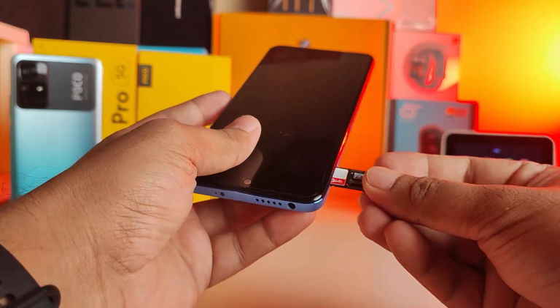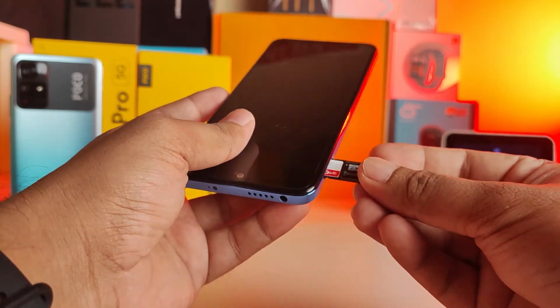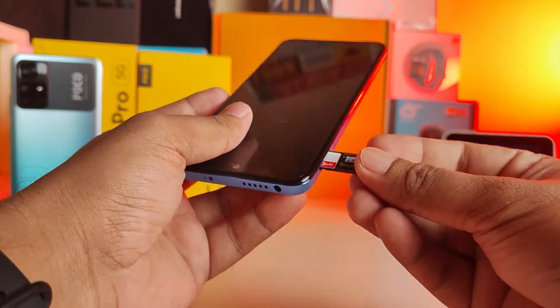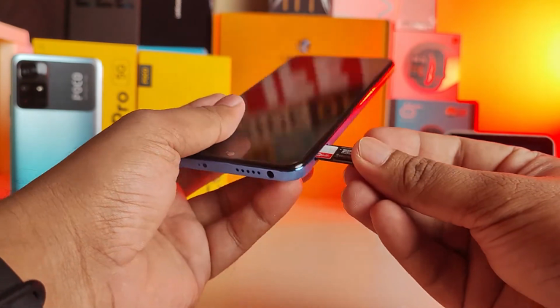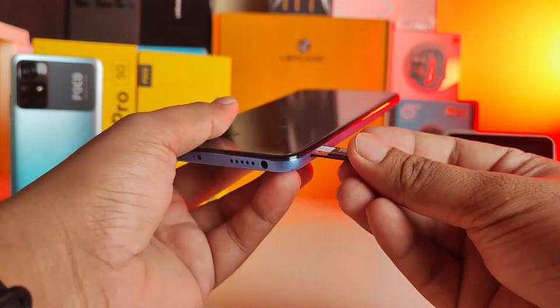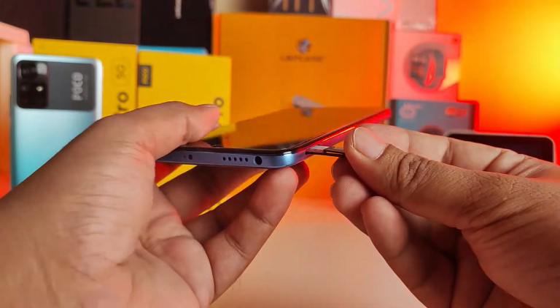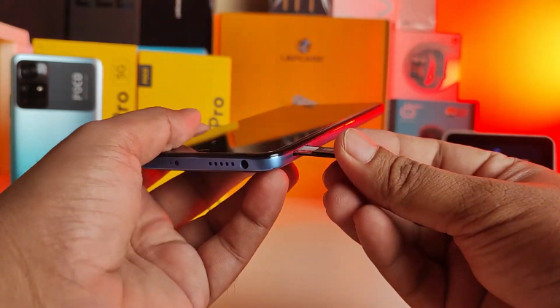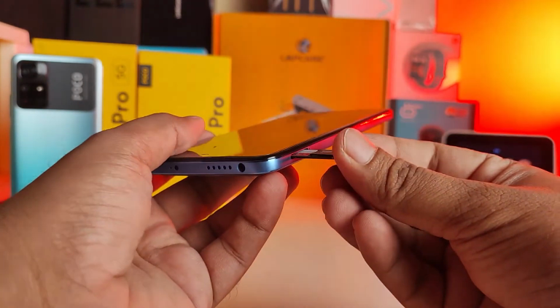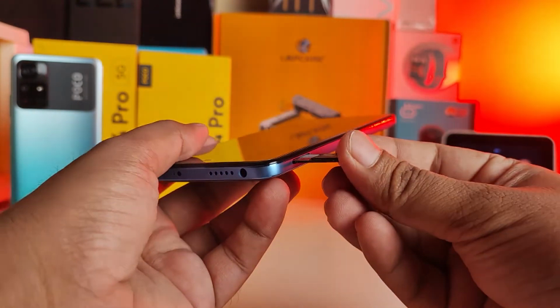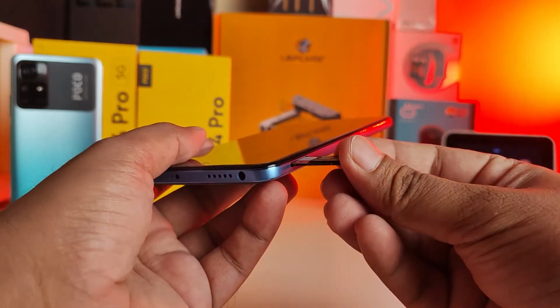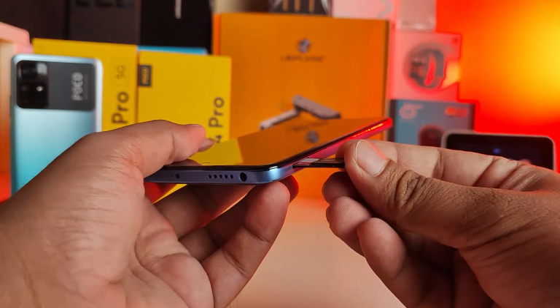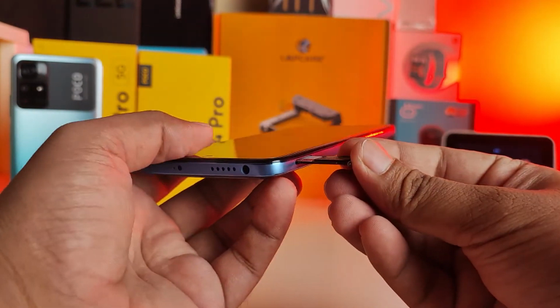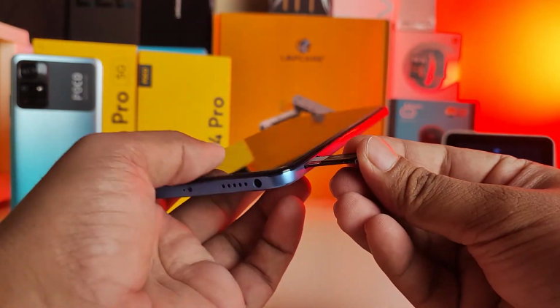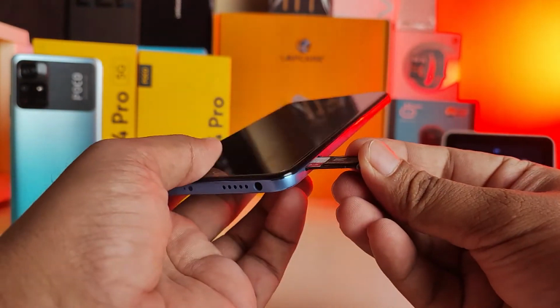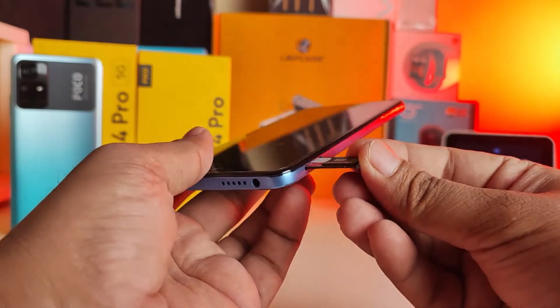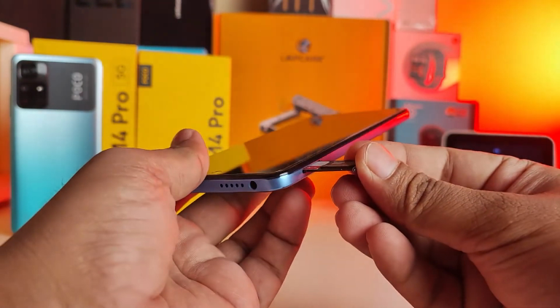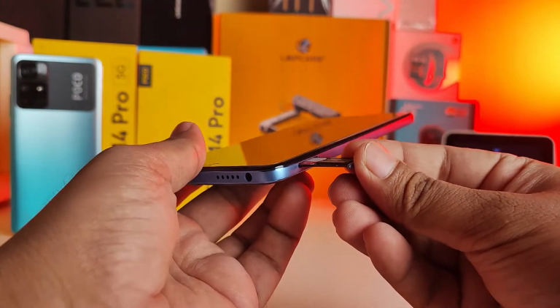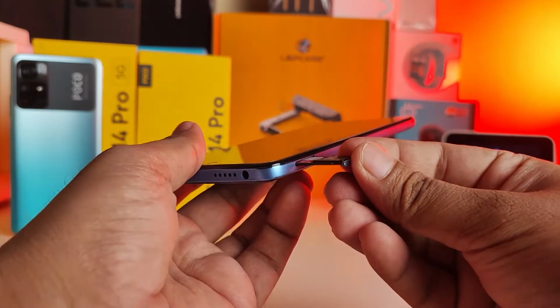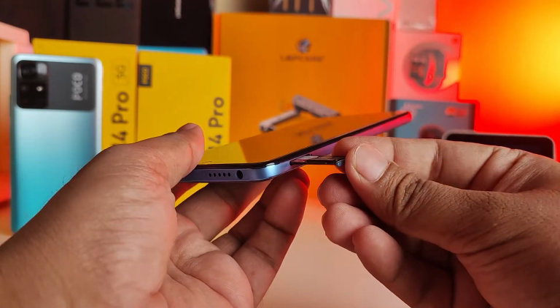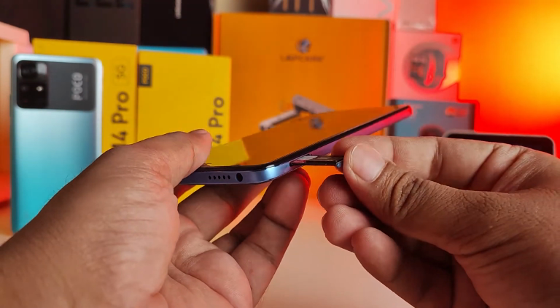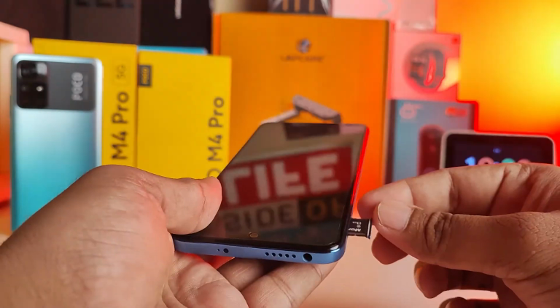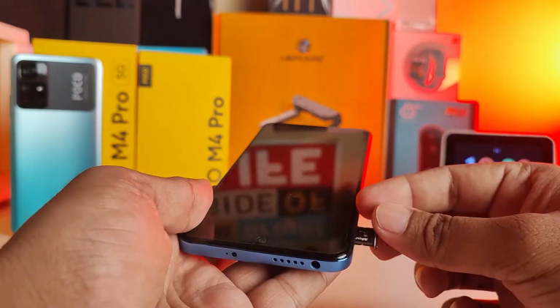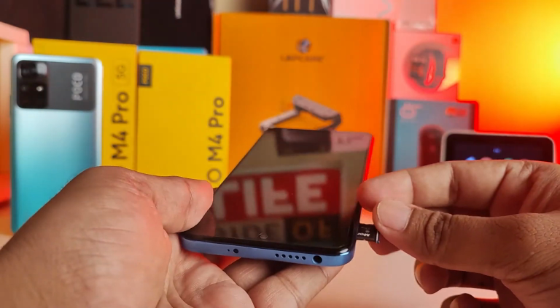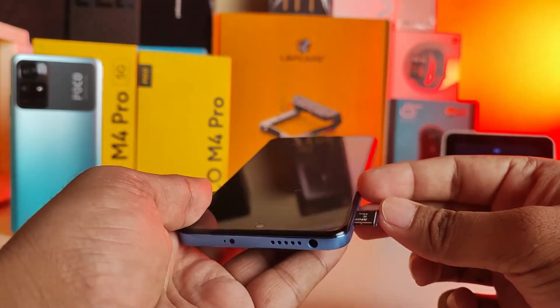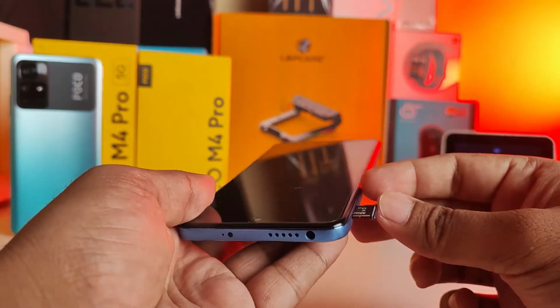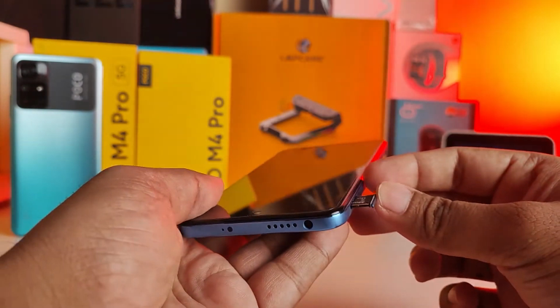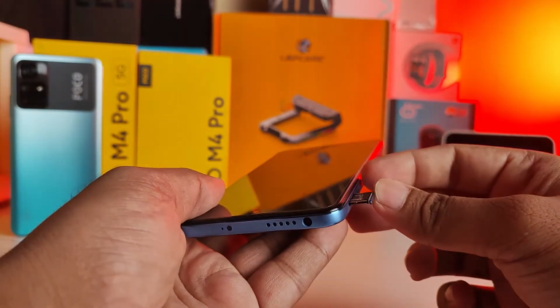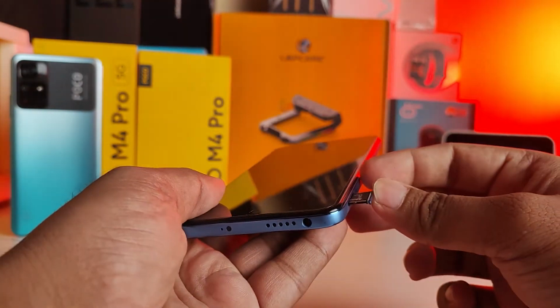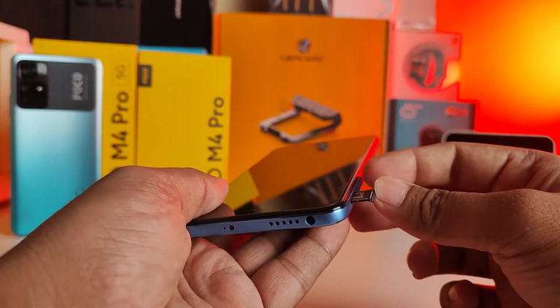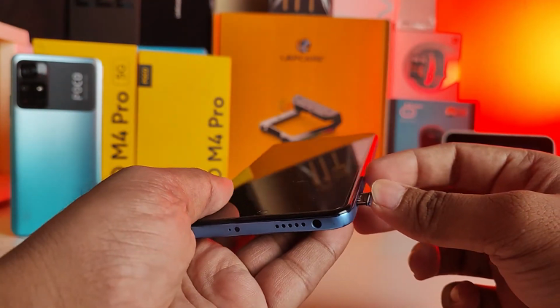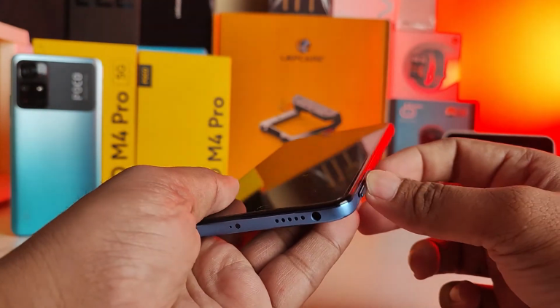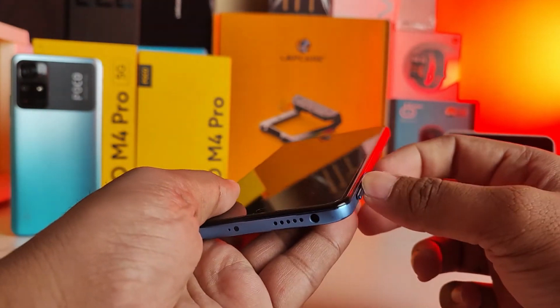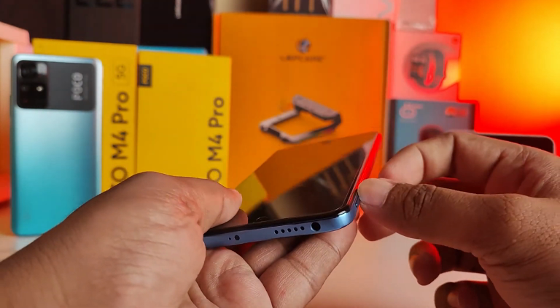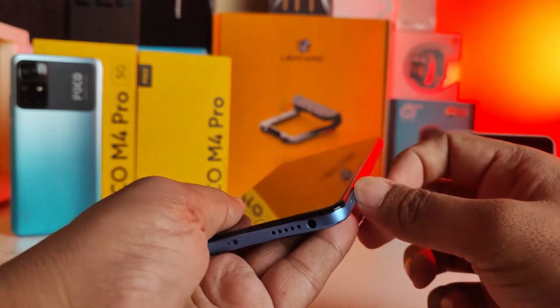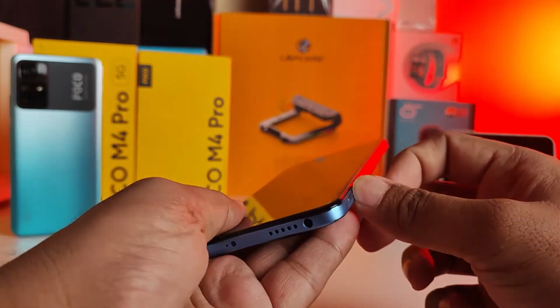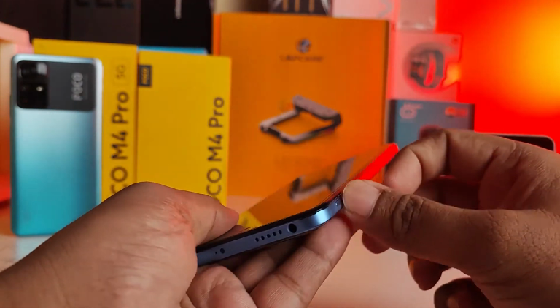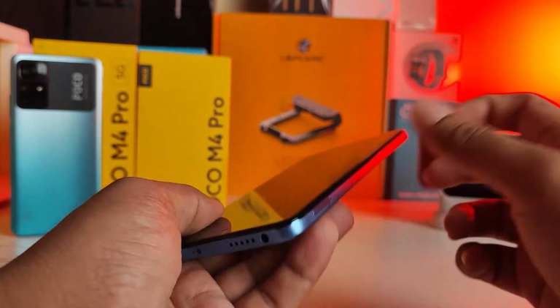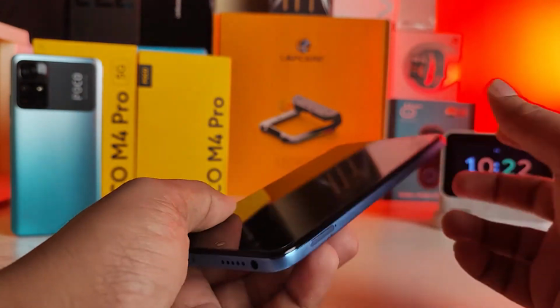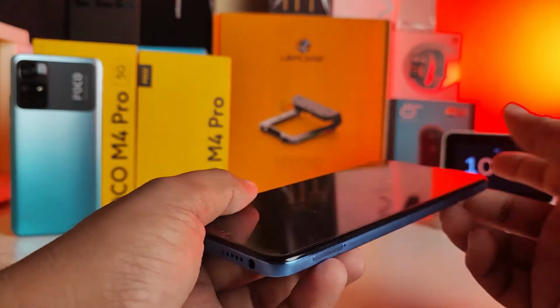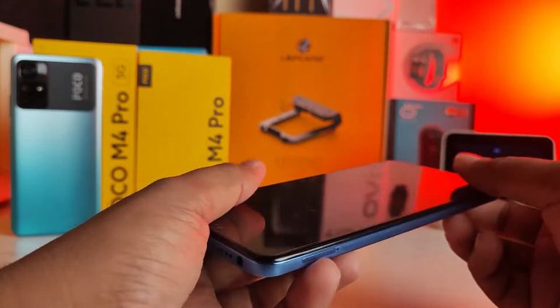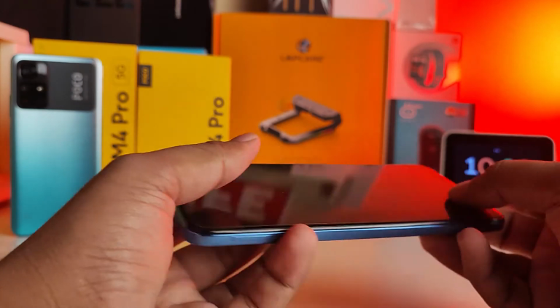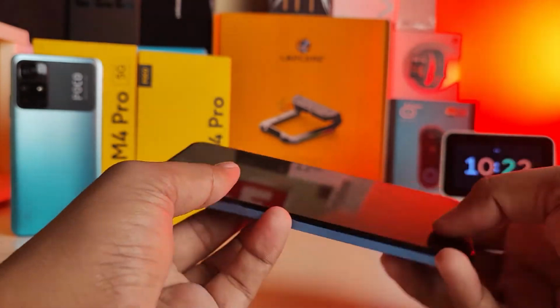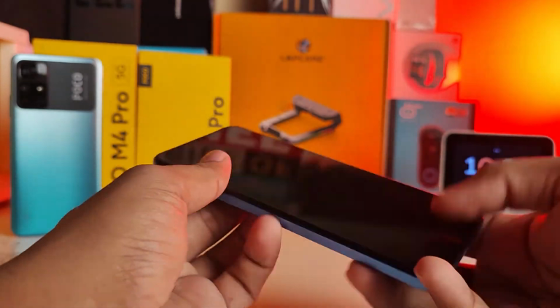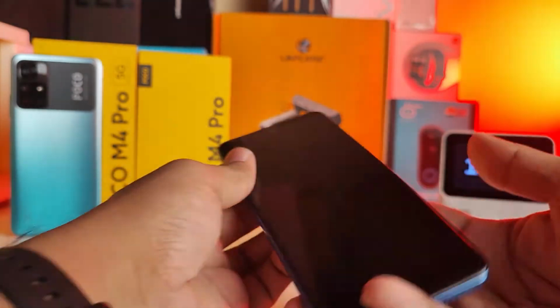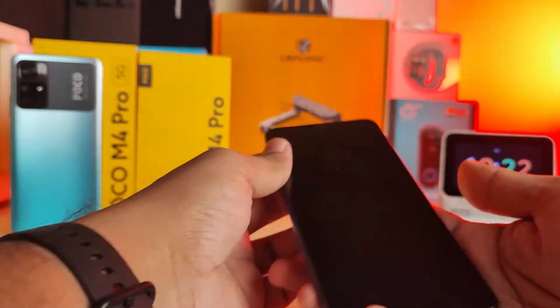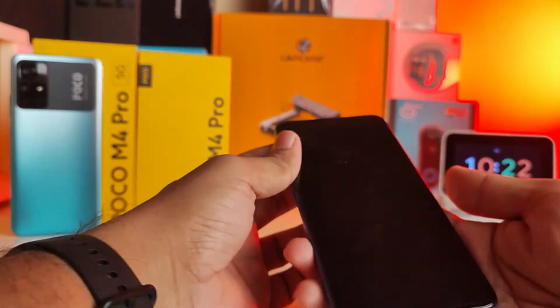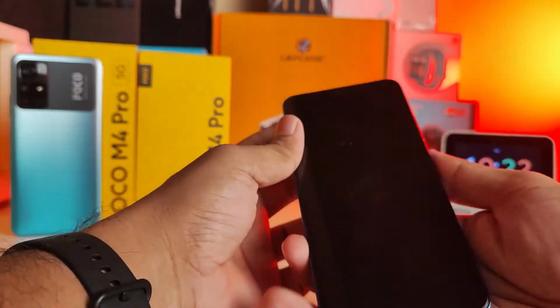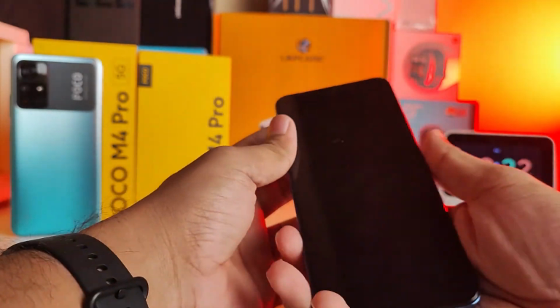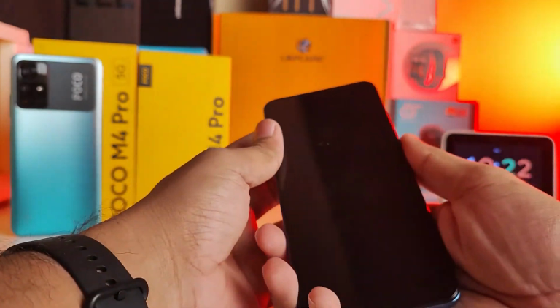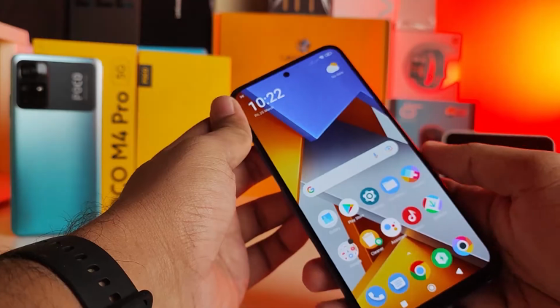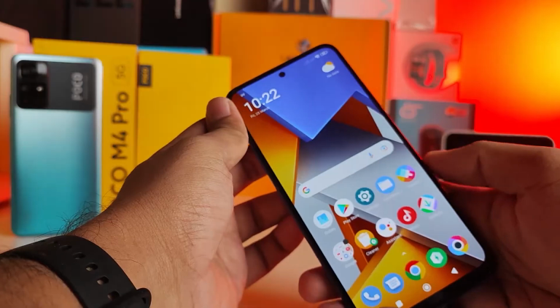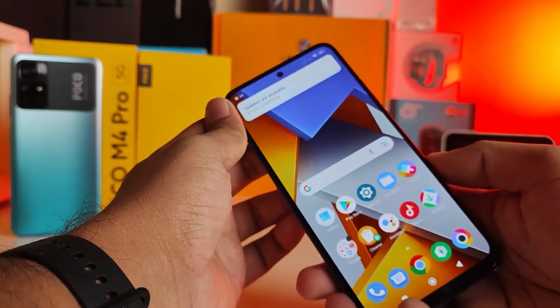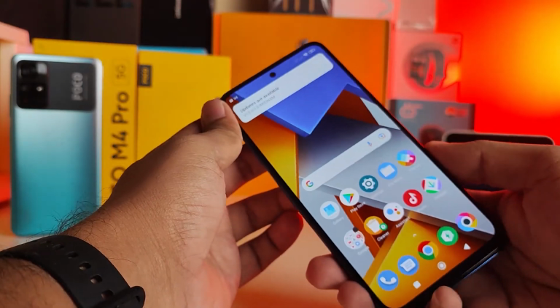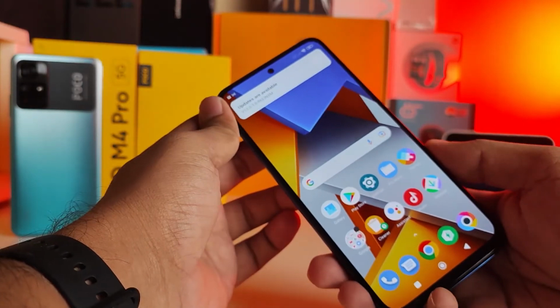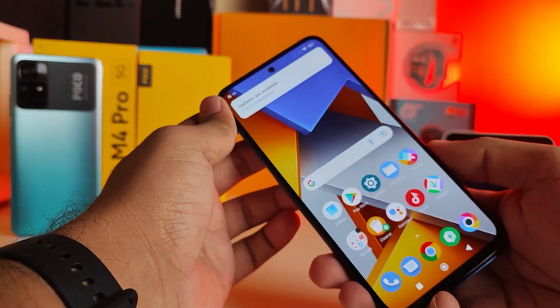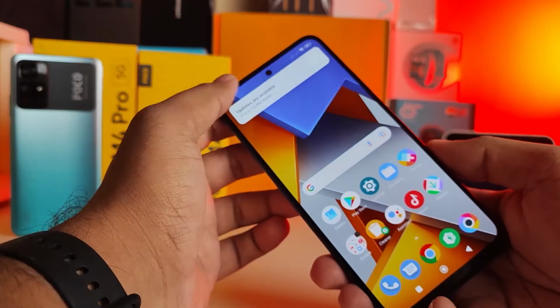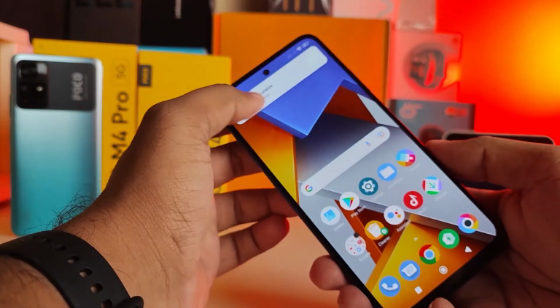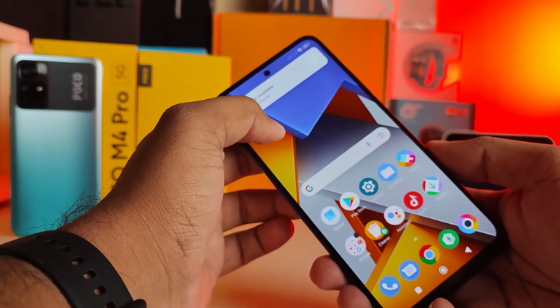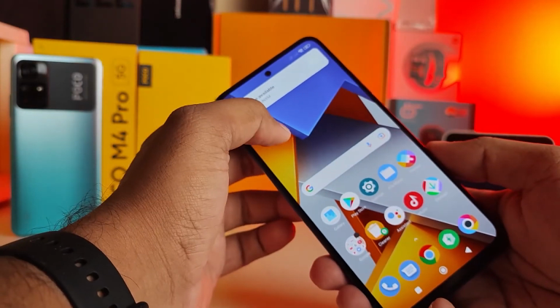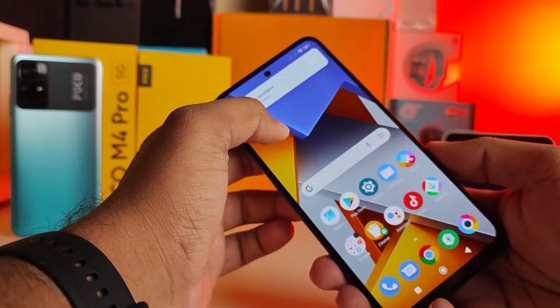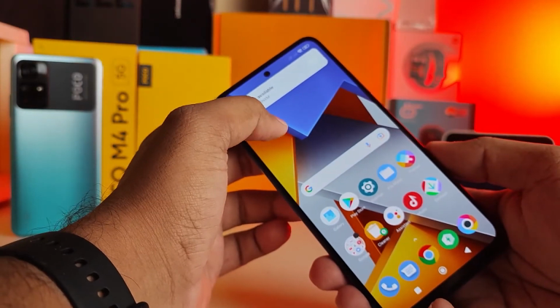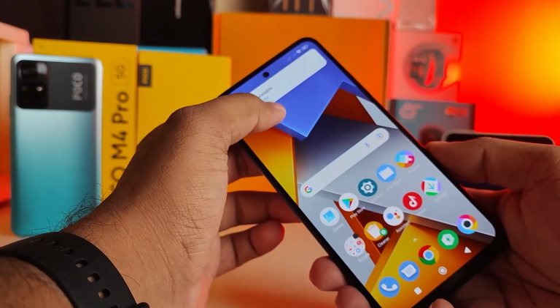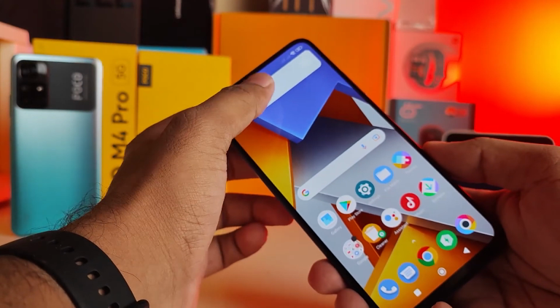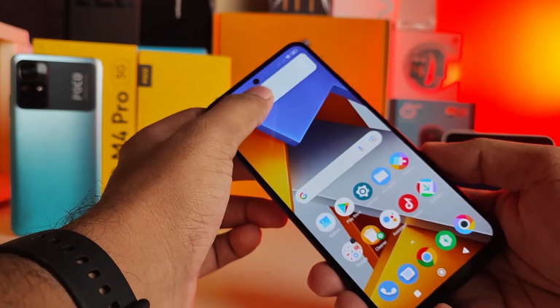Insert the tray back into the phone like this. Now the SIM tray is inserted successfully.